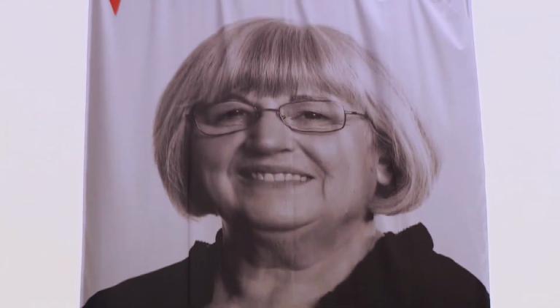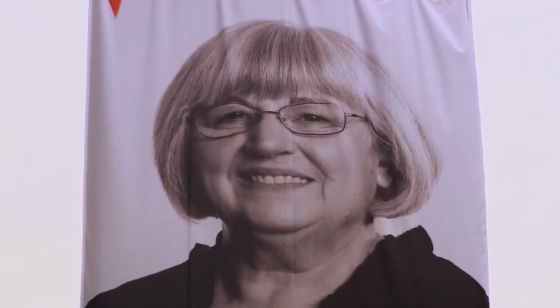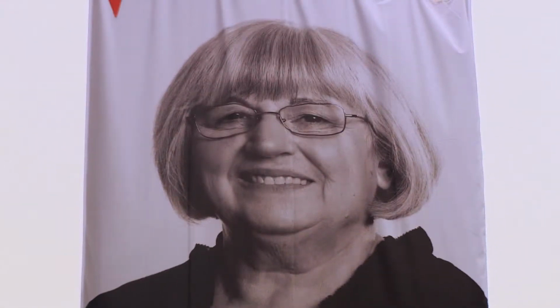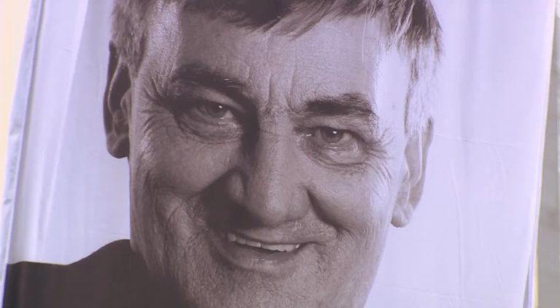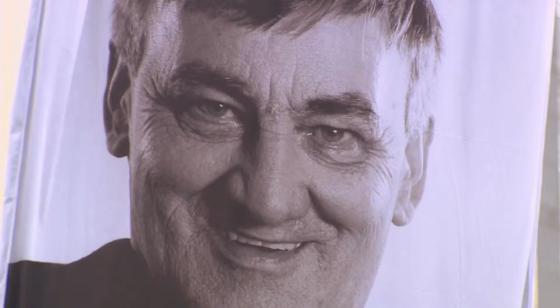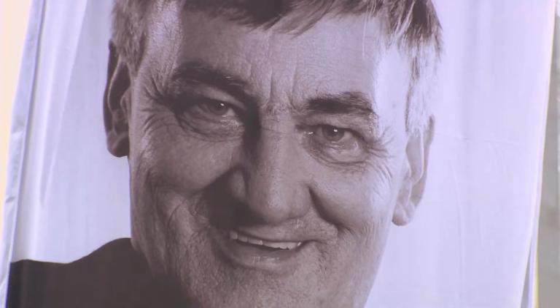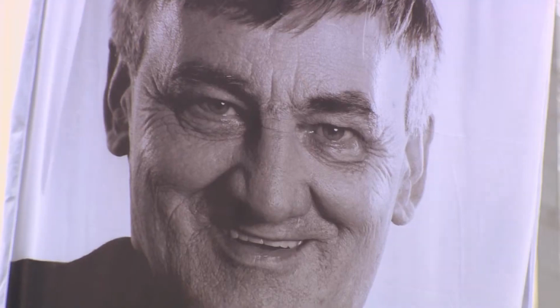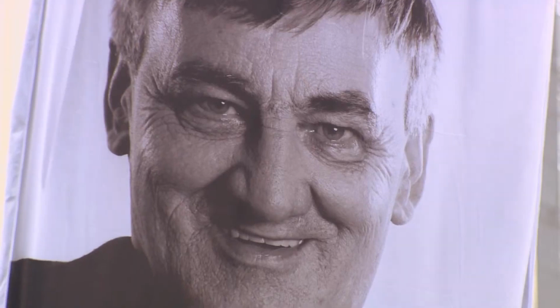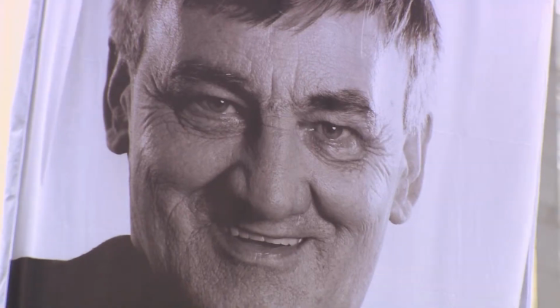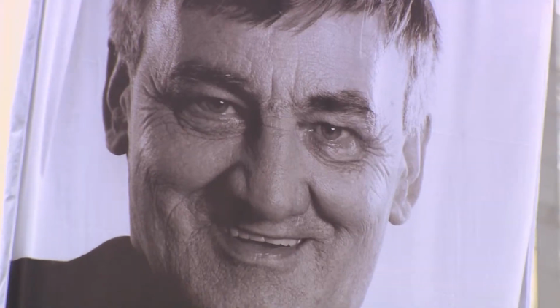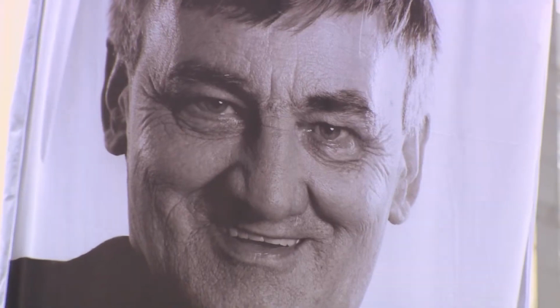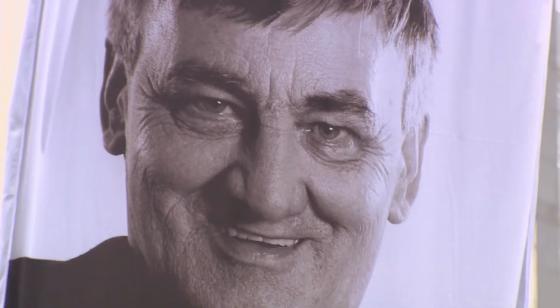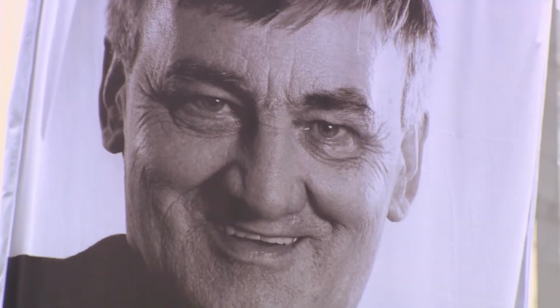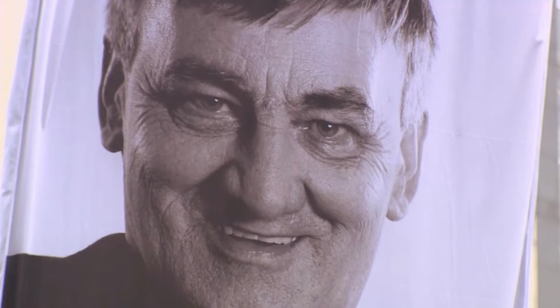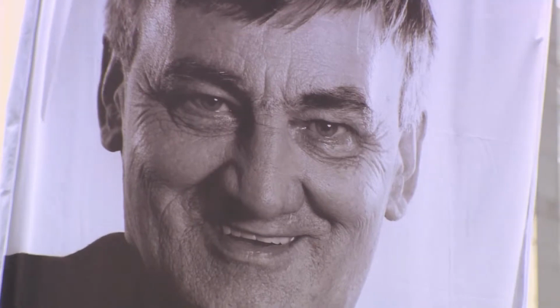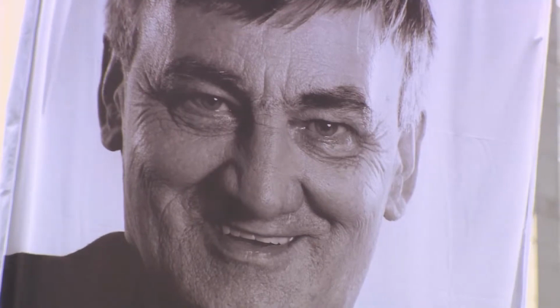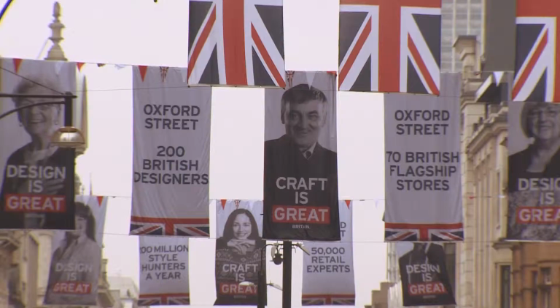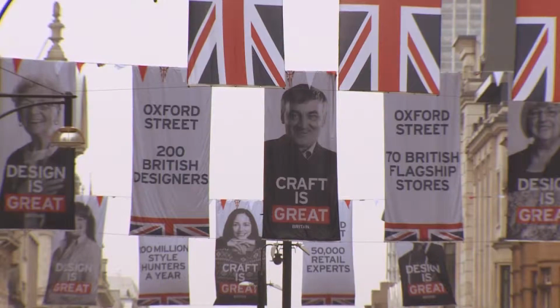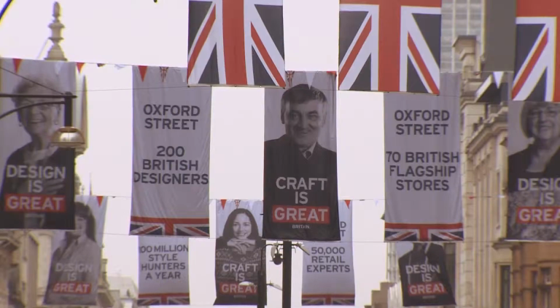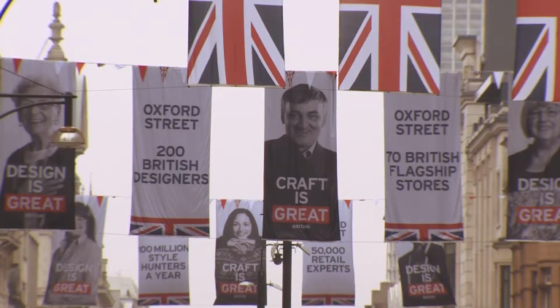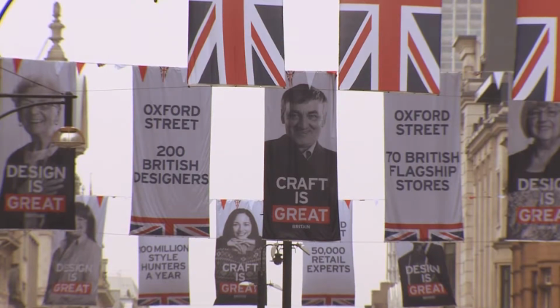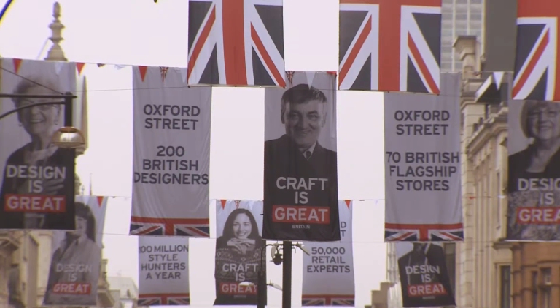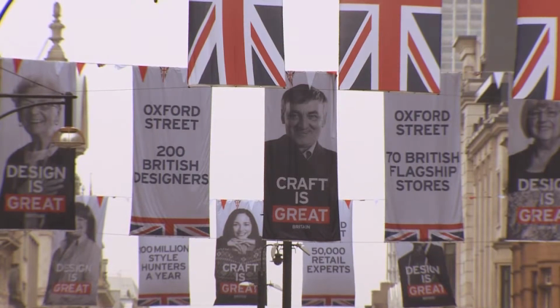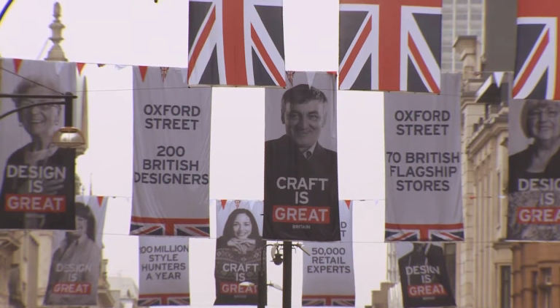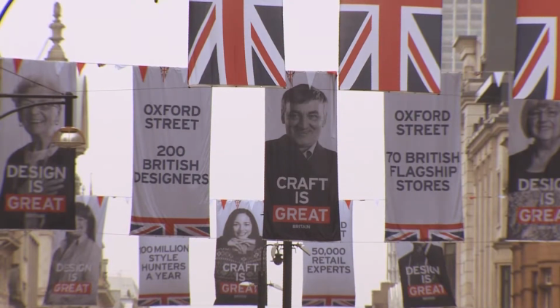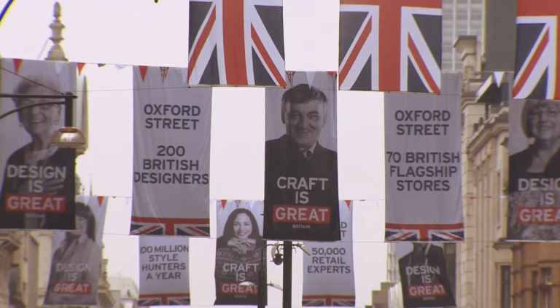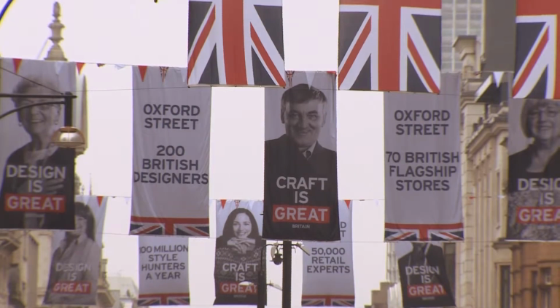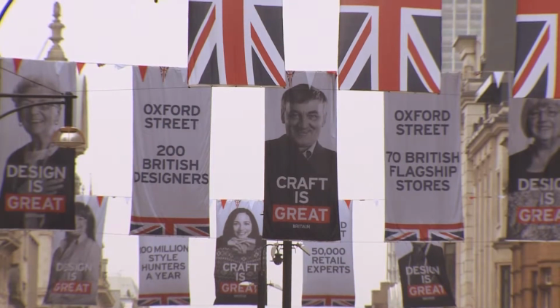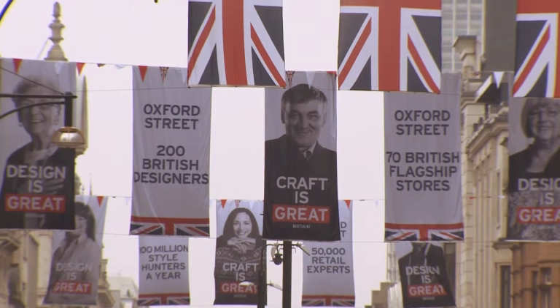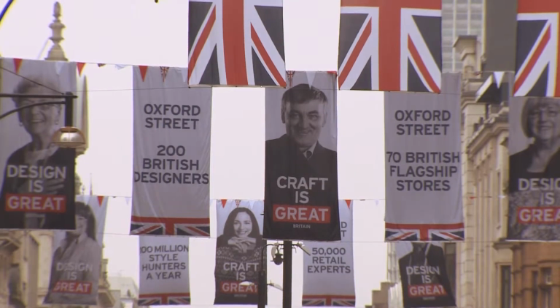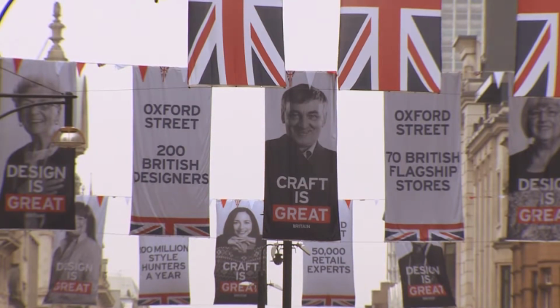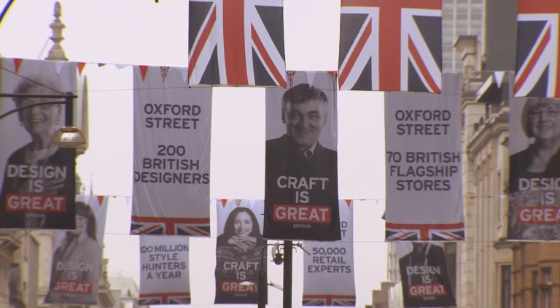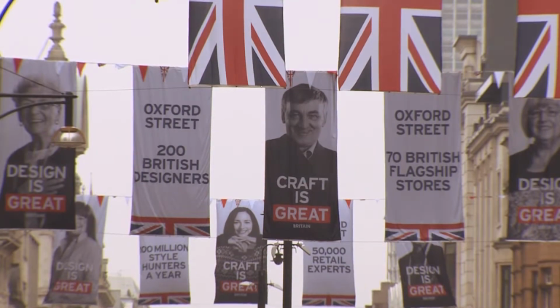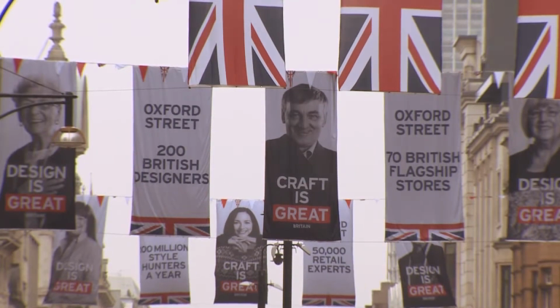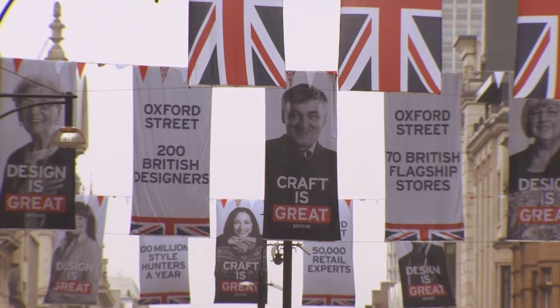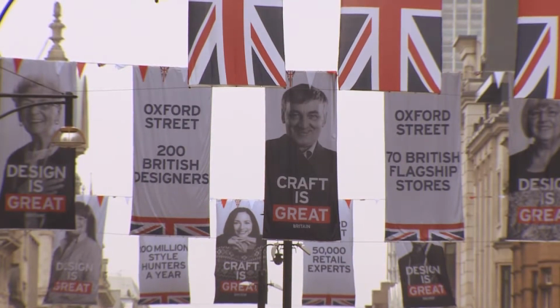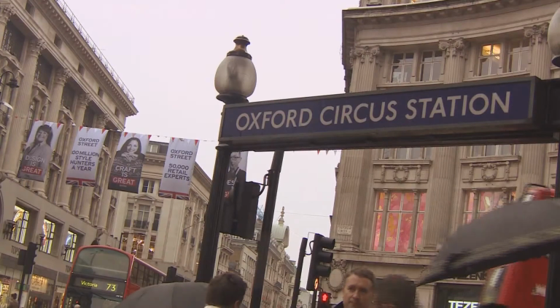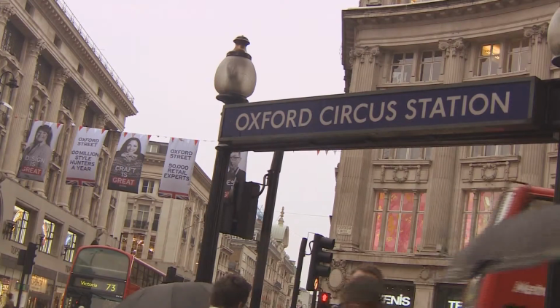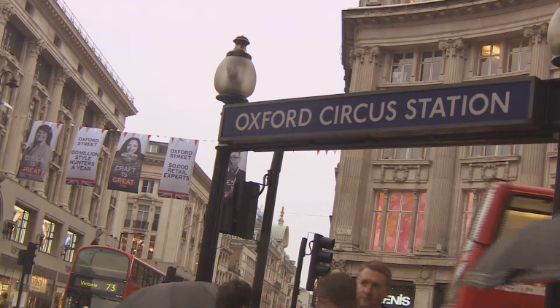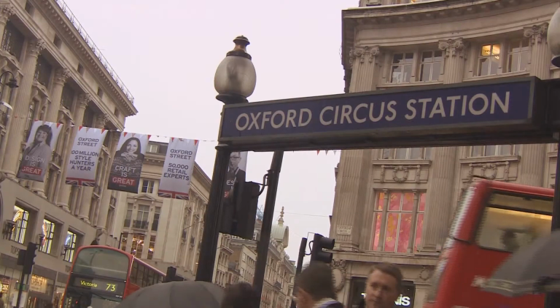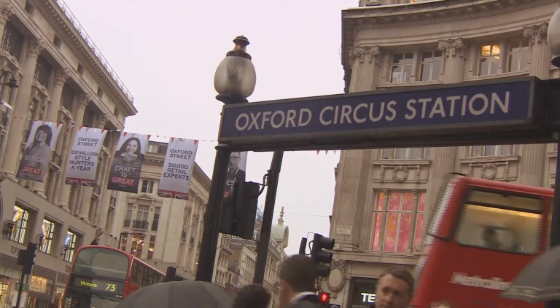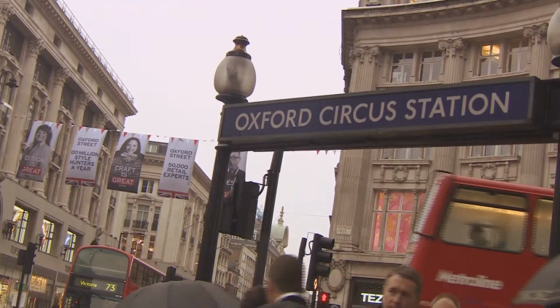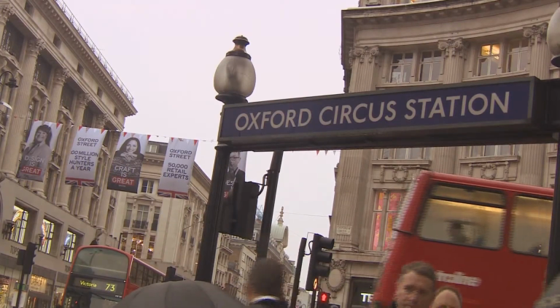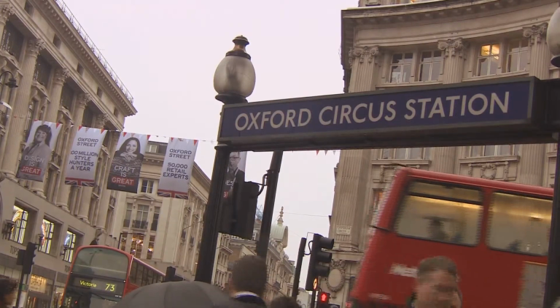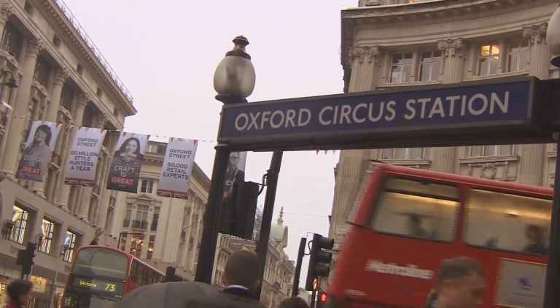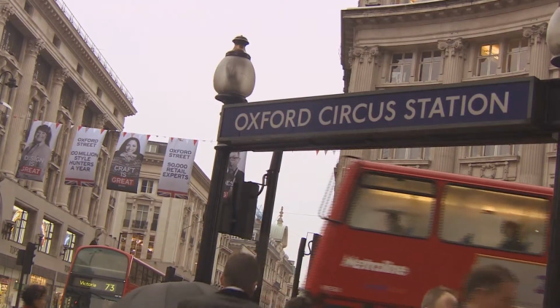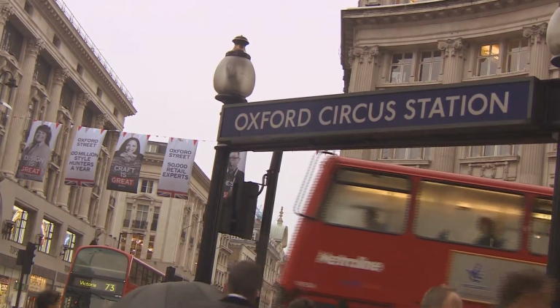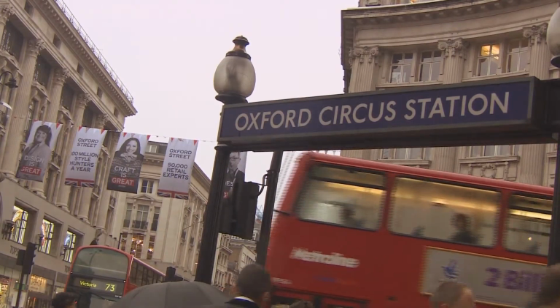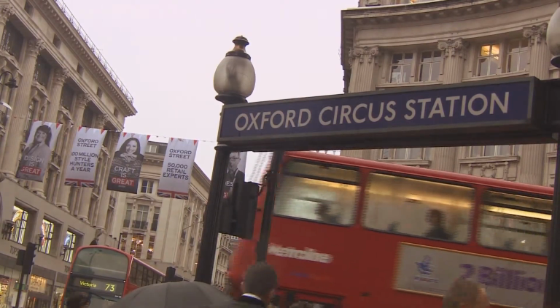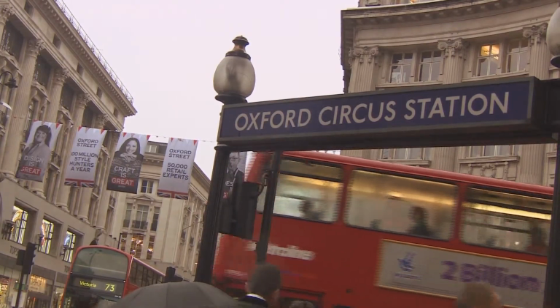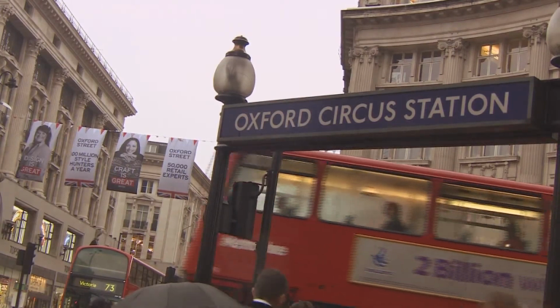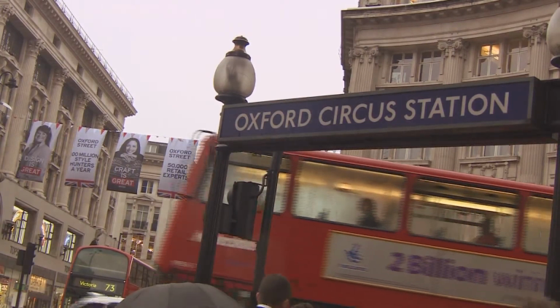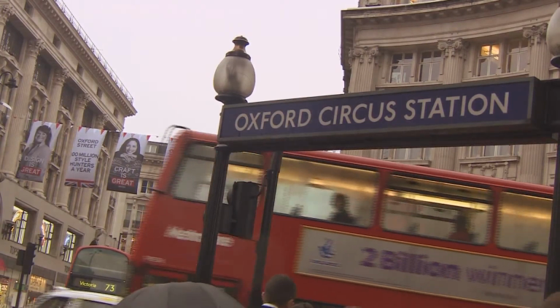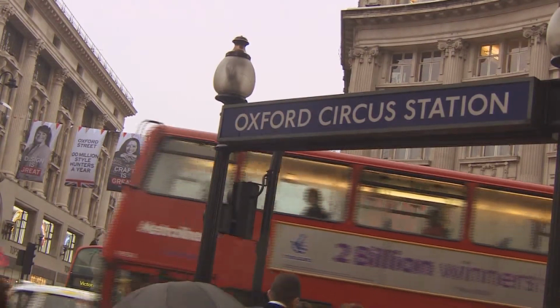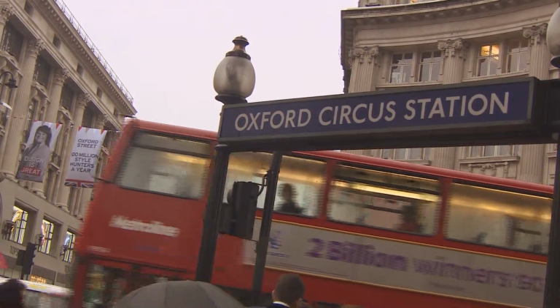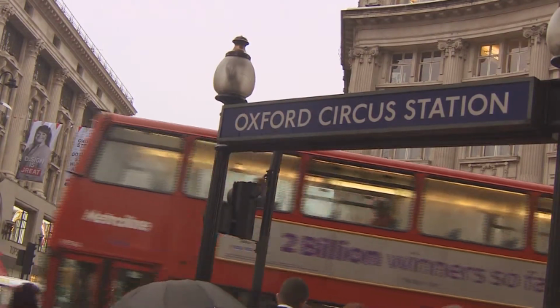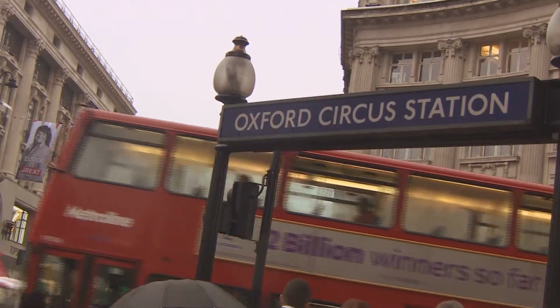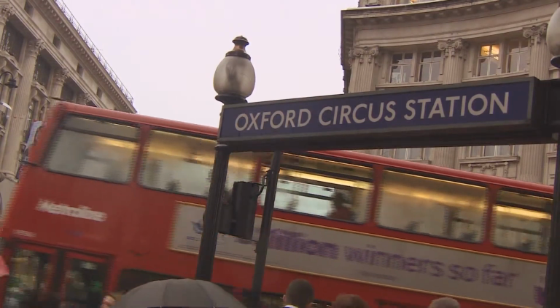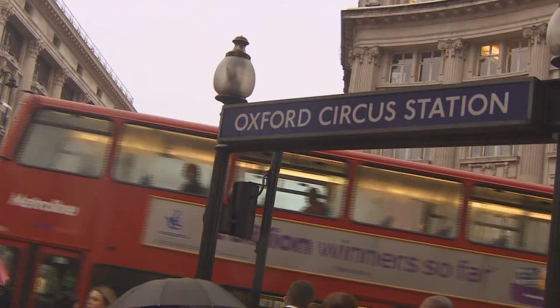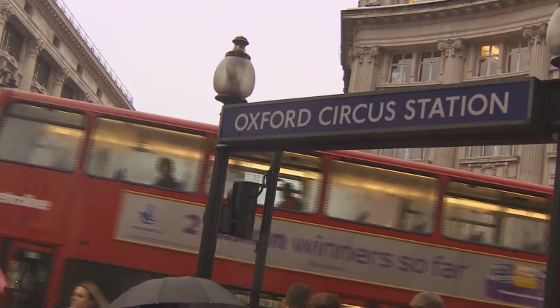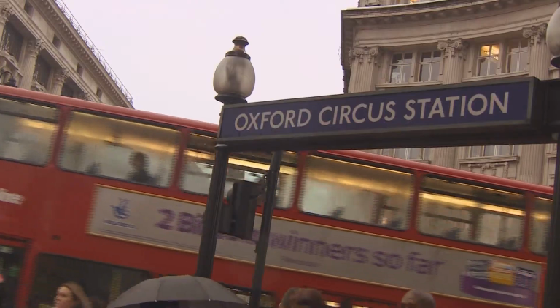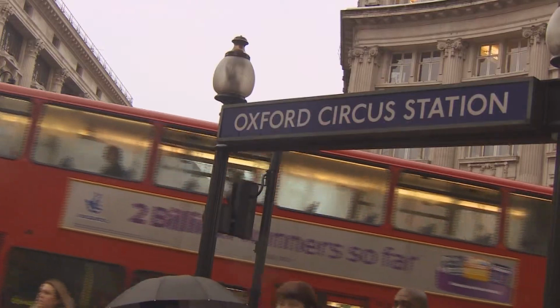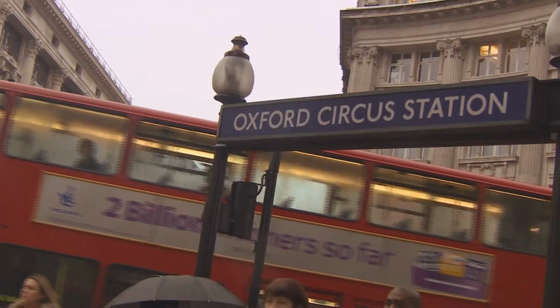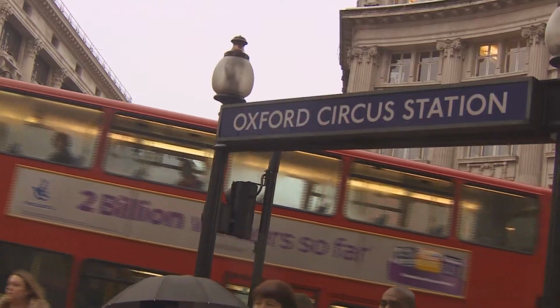Ten of the flags are dedicated to the top fashion flagships and feature the ordinary backroom workers that make the British fashion industry run smoothly, contributing £21 billion a year to the economy.